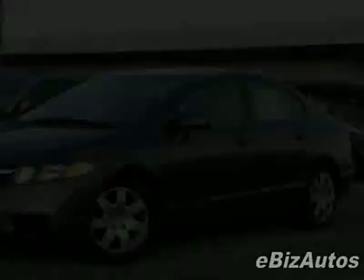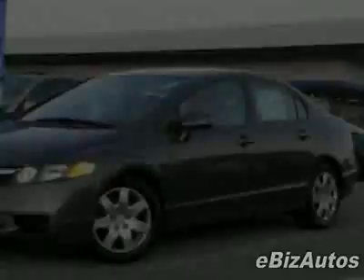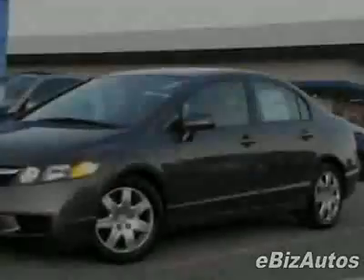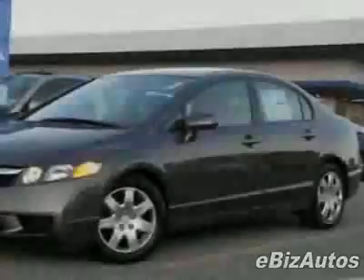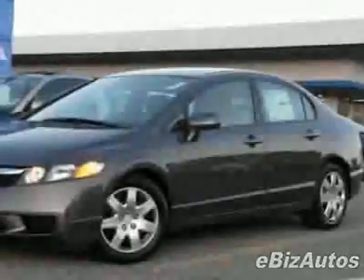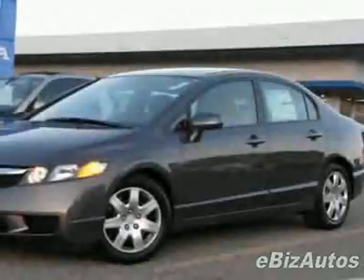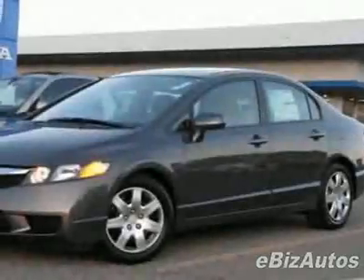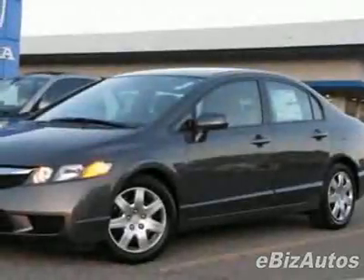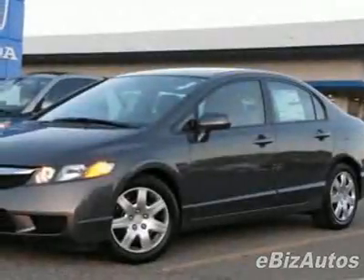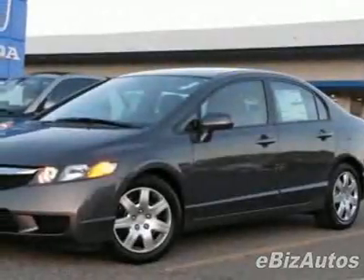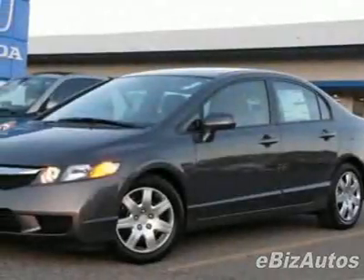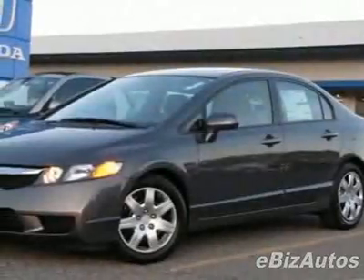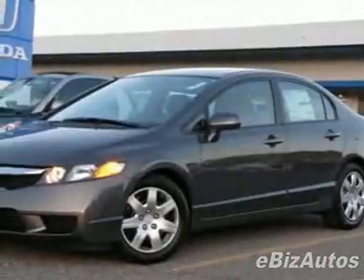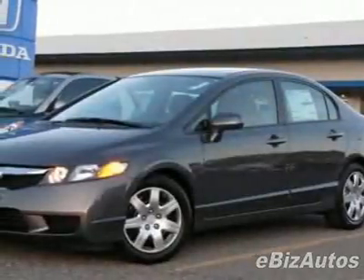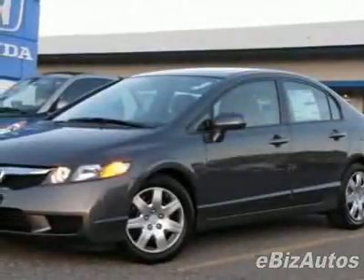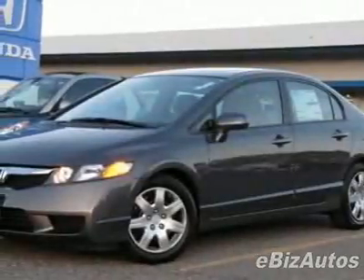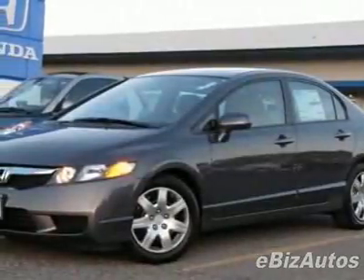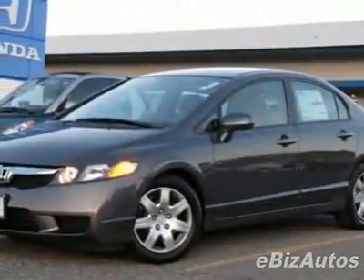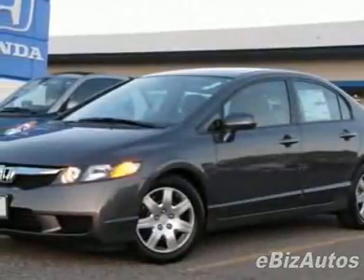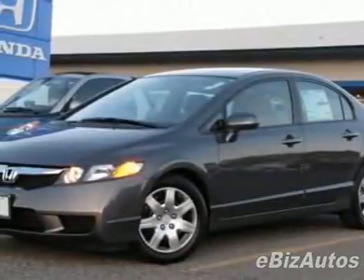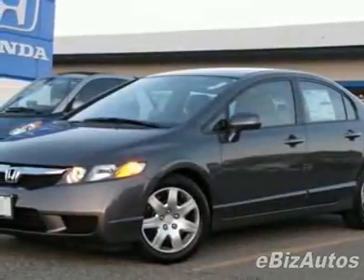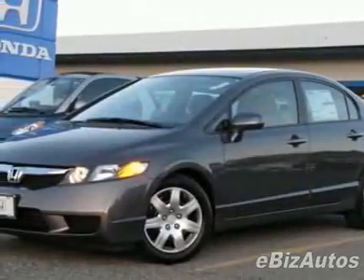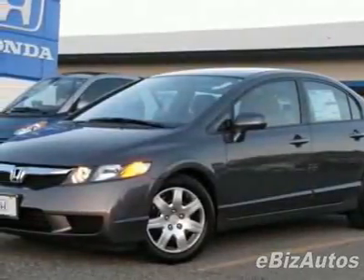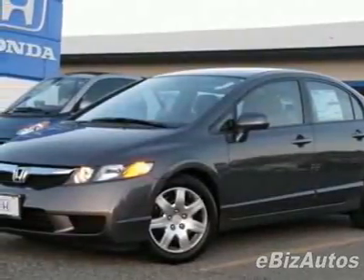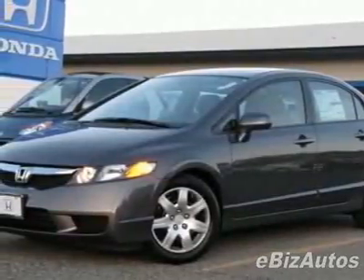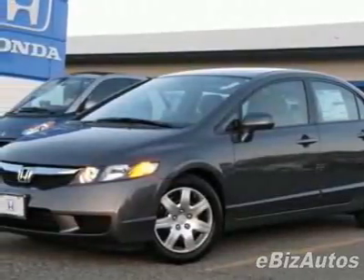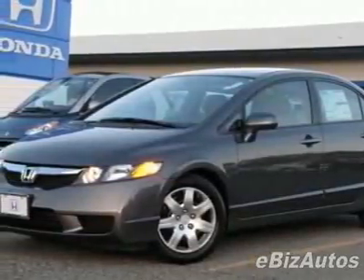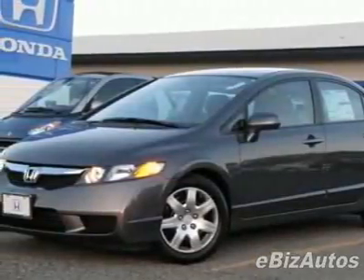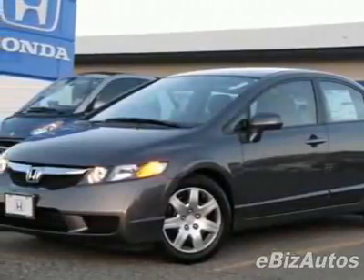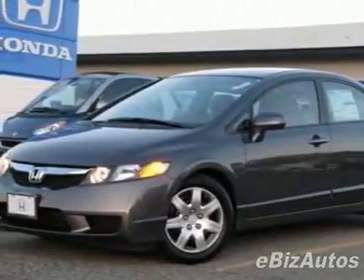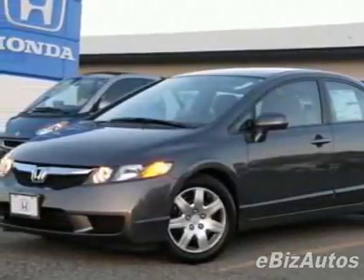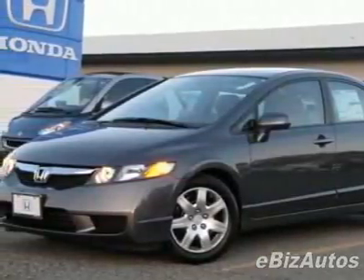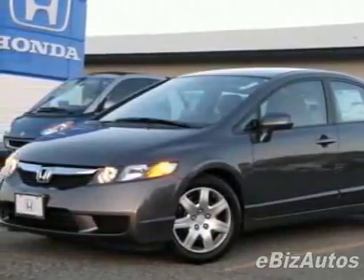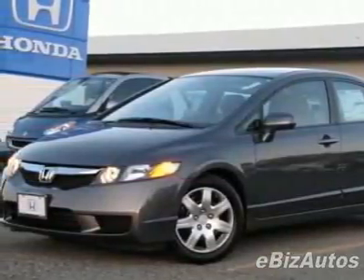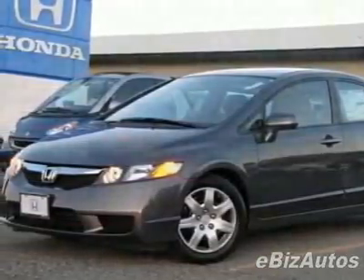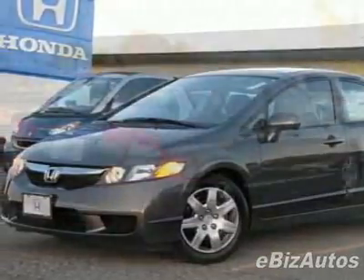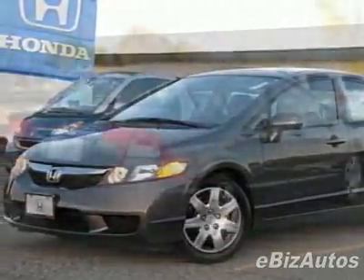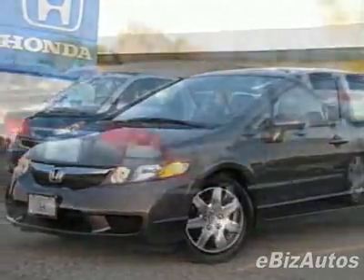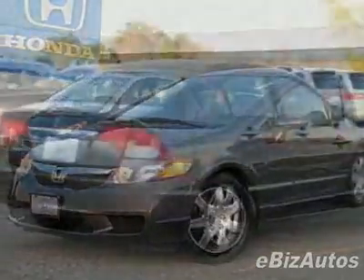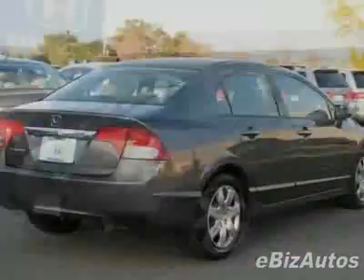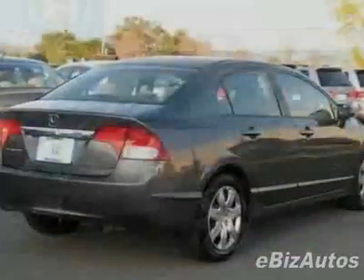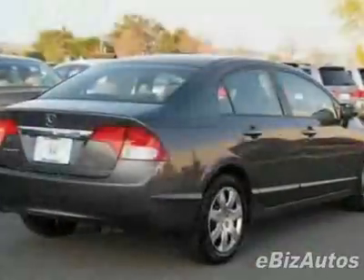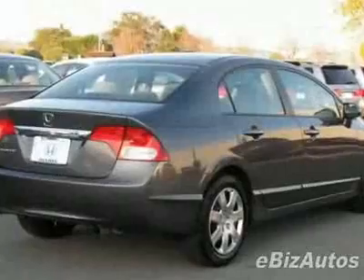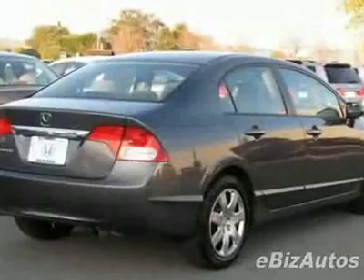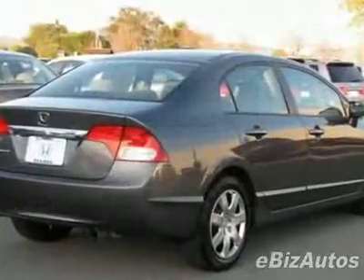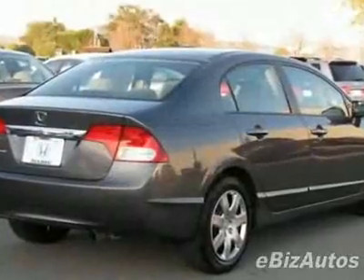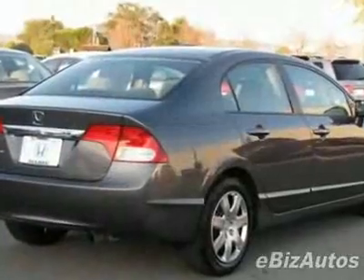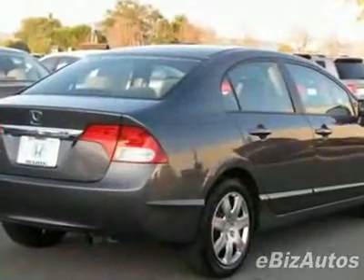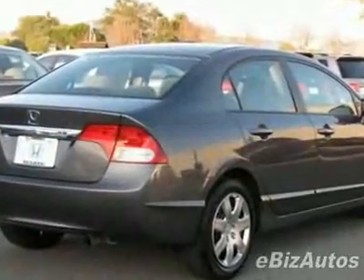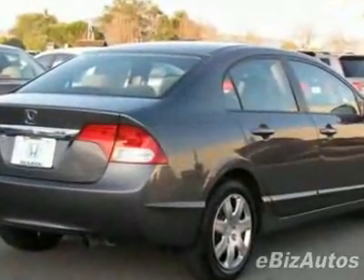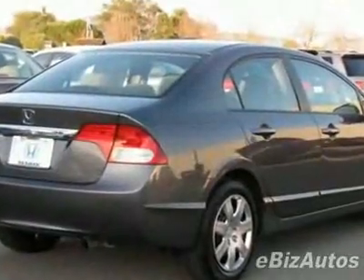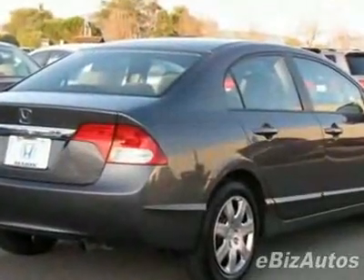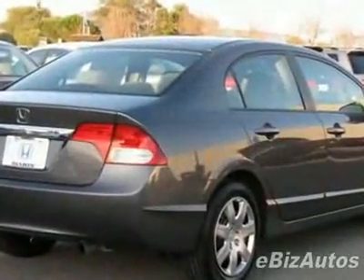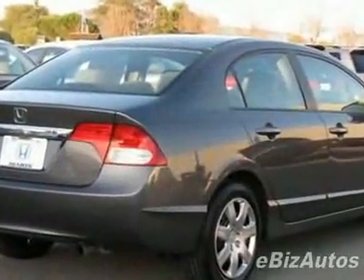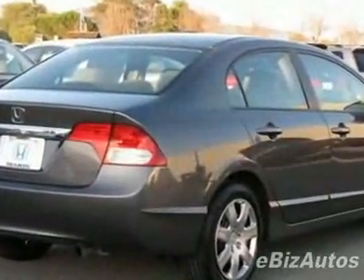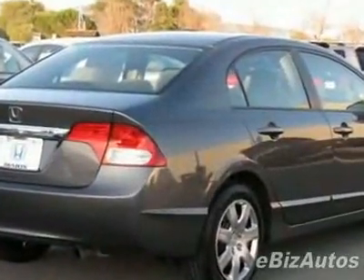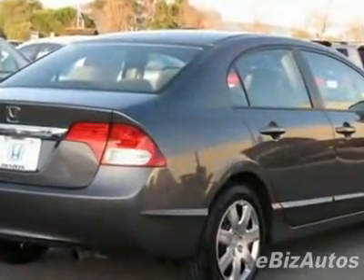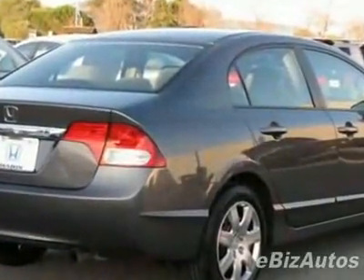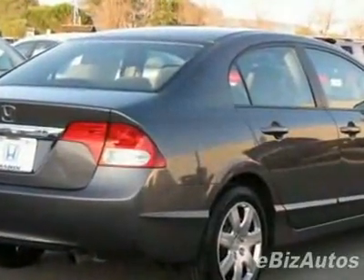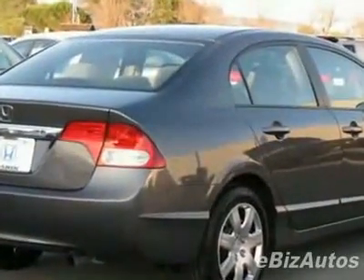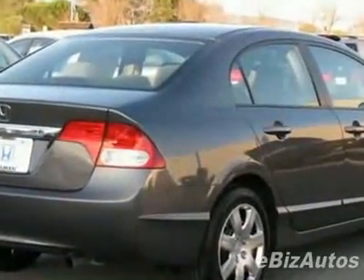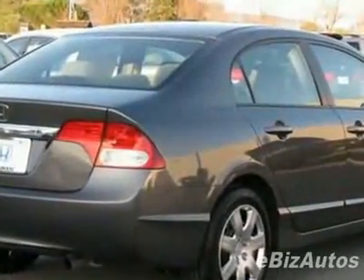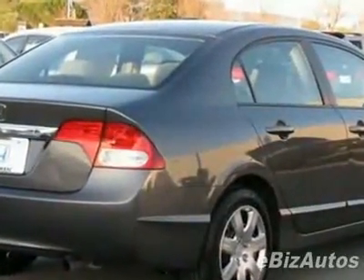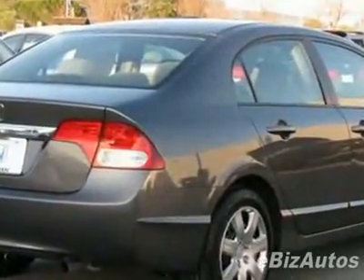Check out this new 2010 Honda Civic Sedan LX Automatic. For your protection, this vehicle has a full factory warranty.